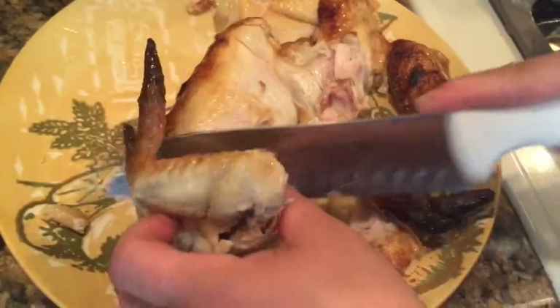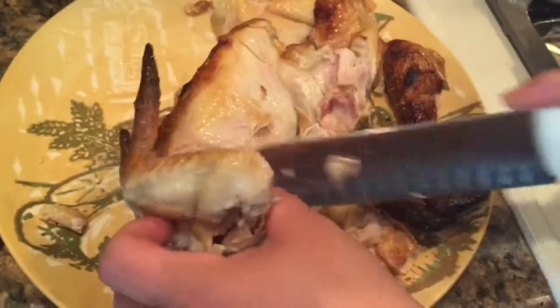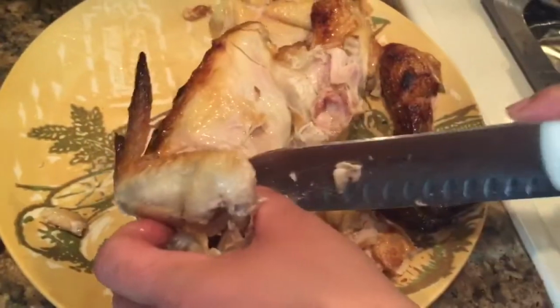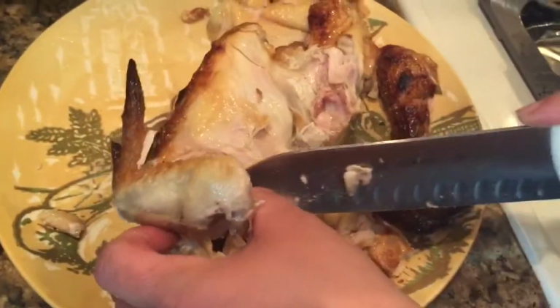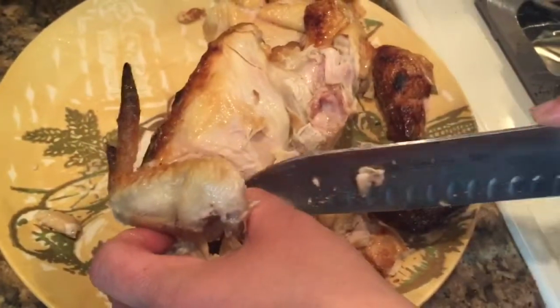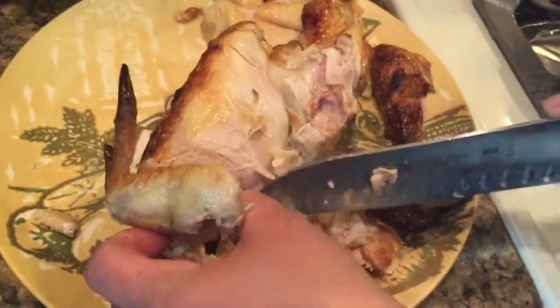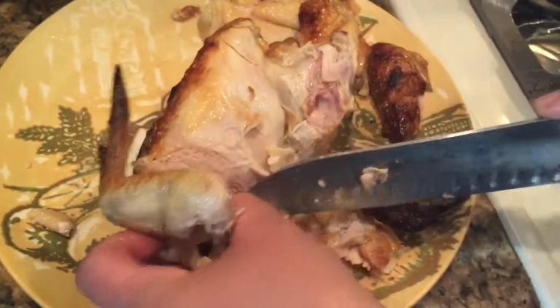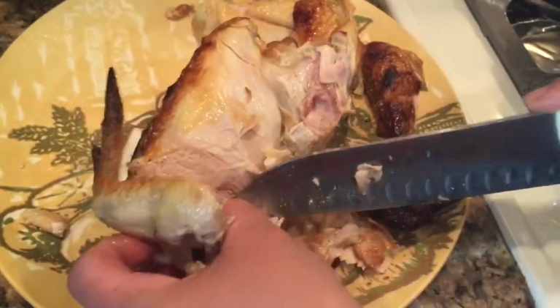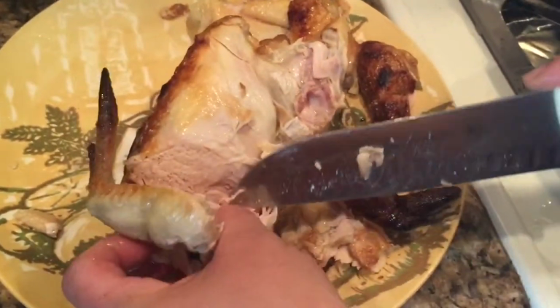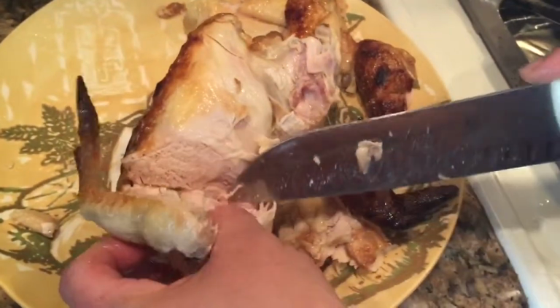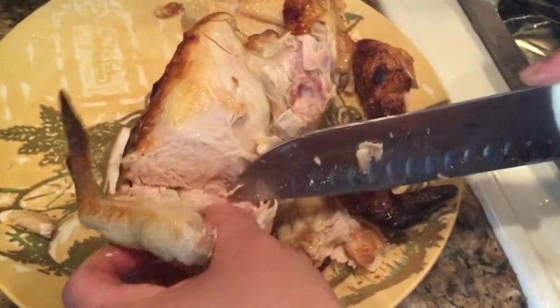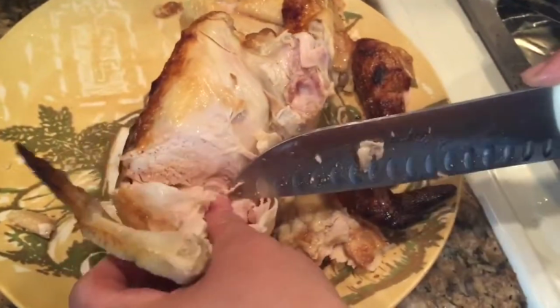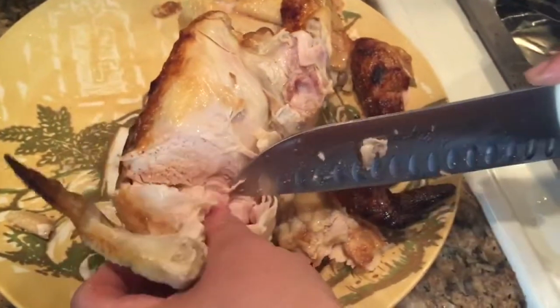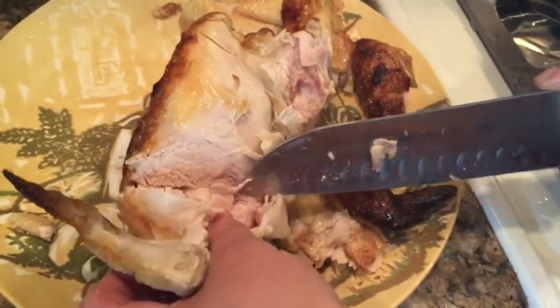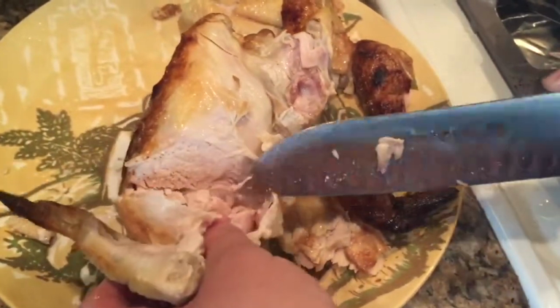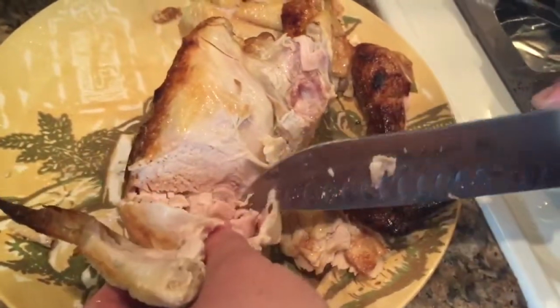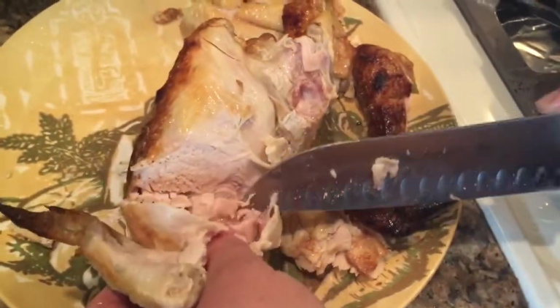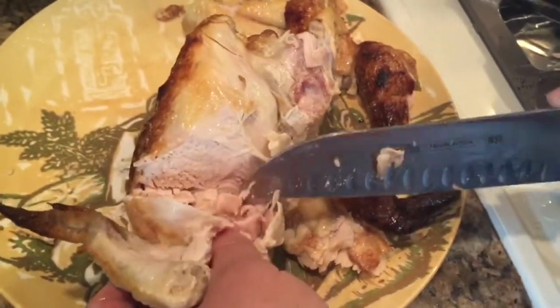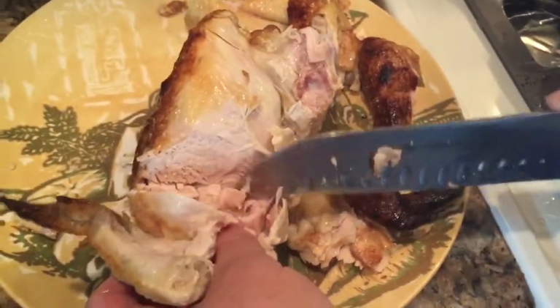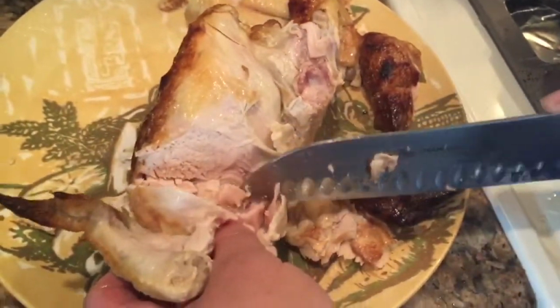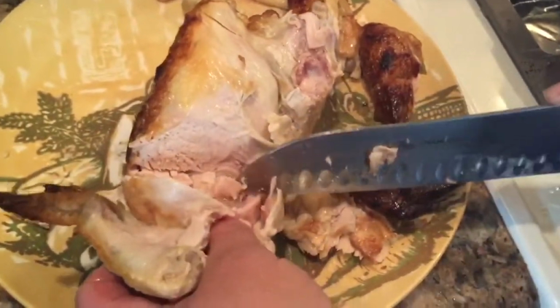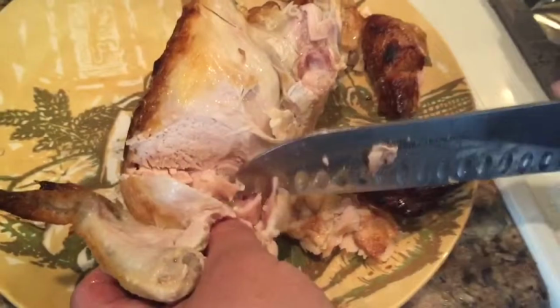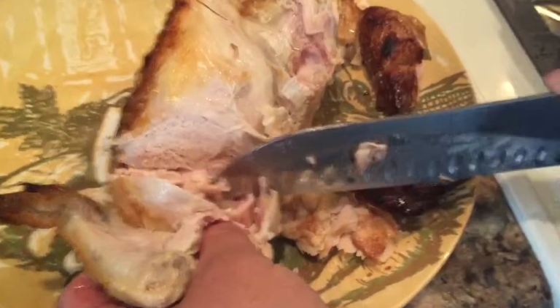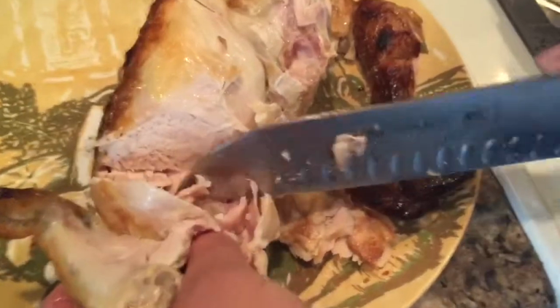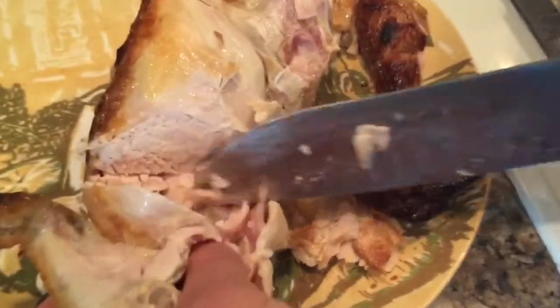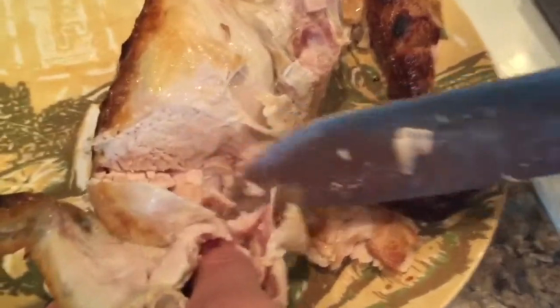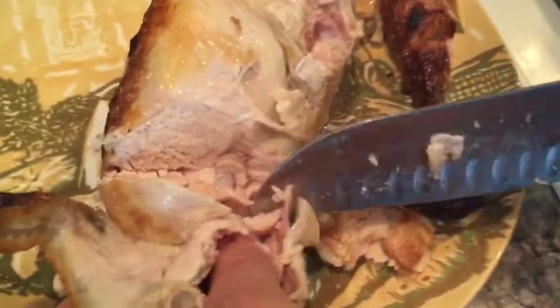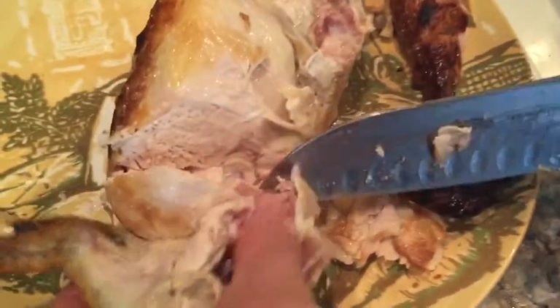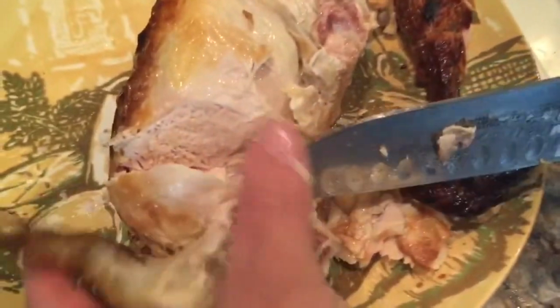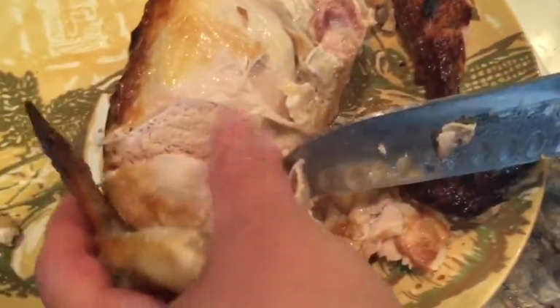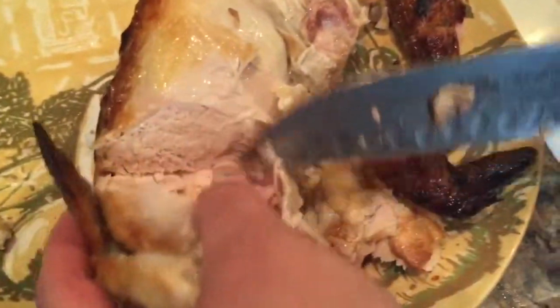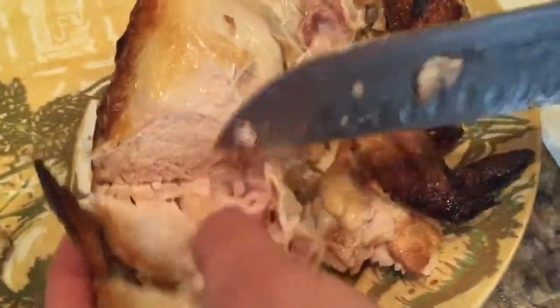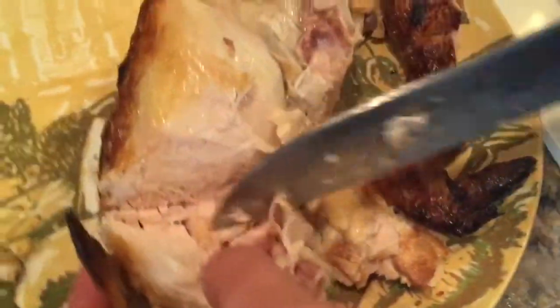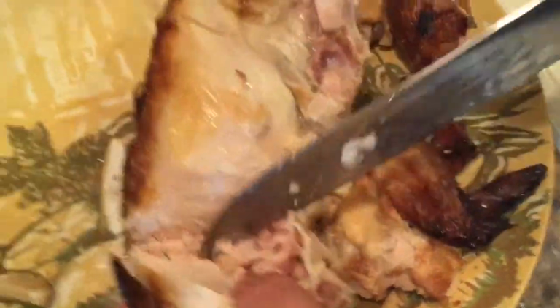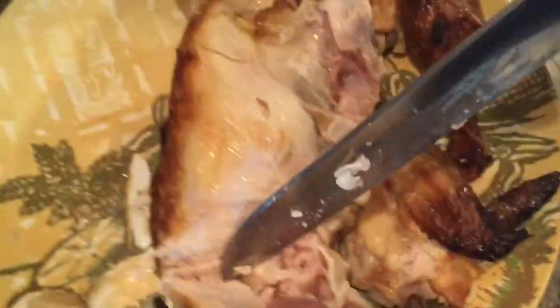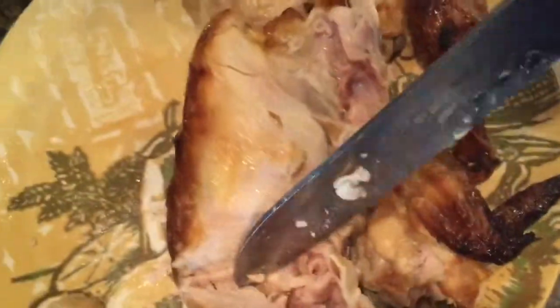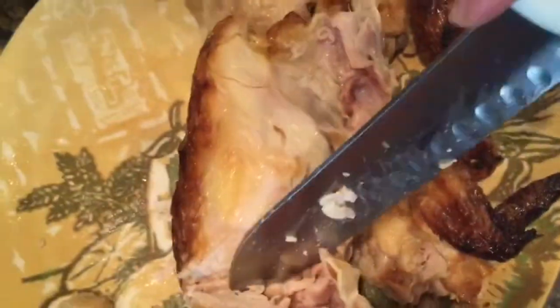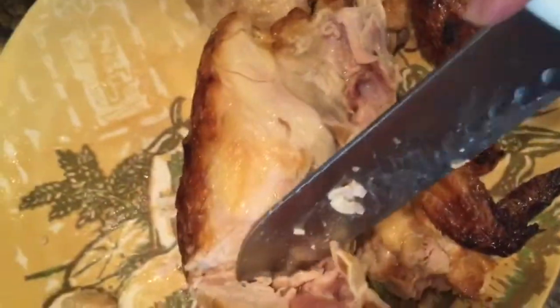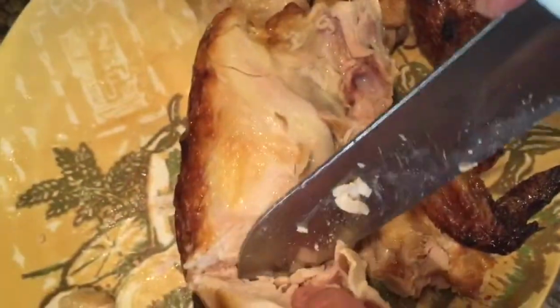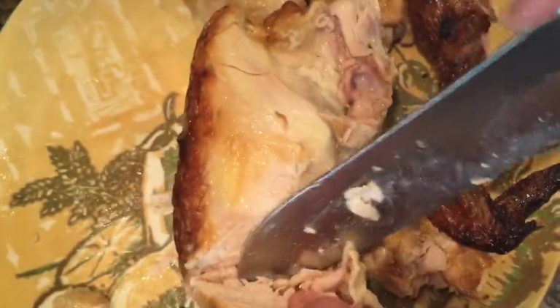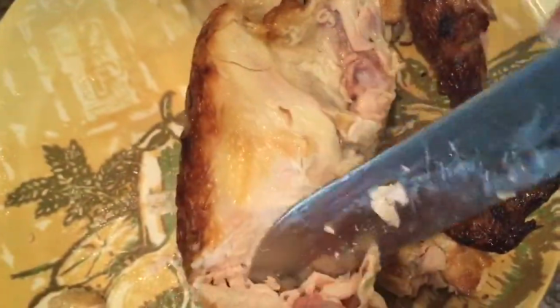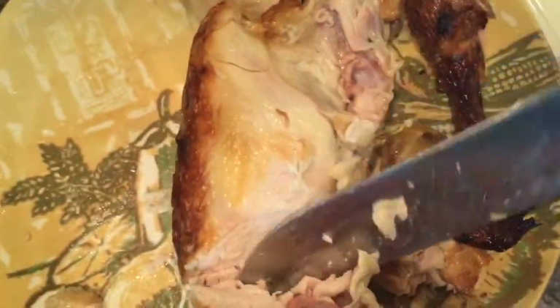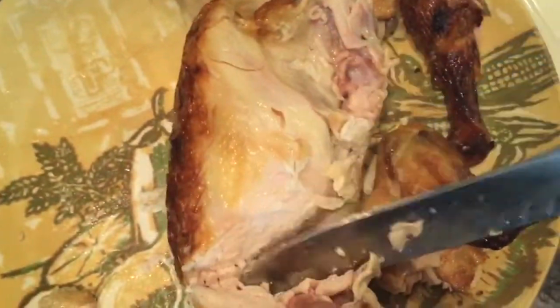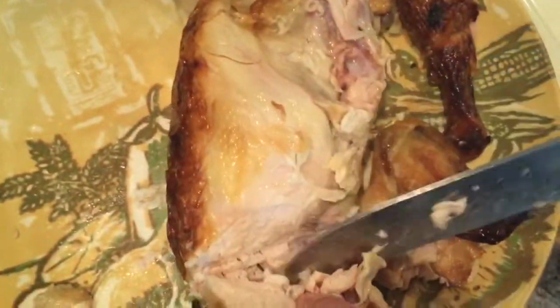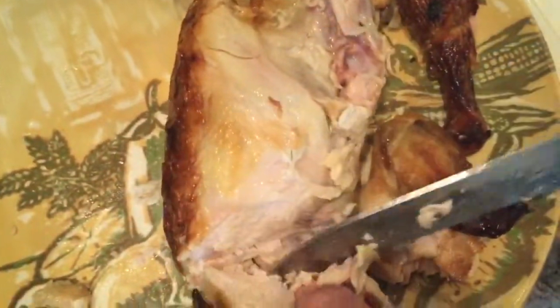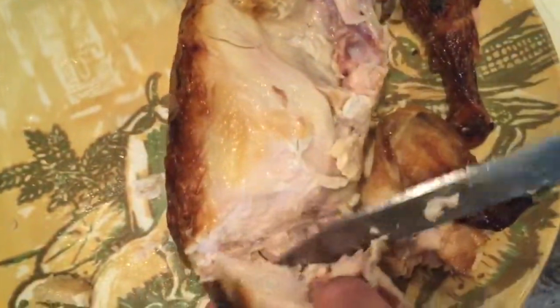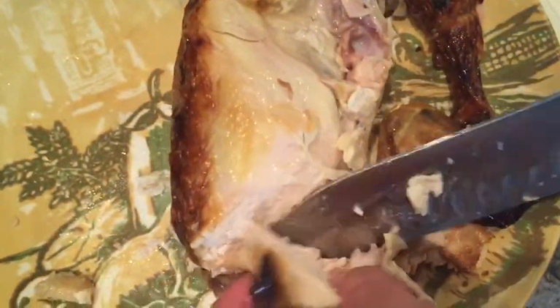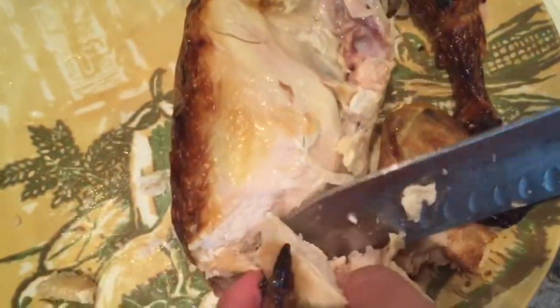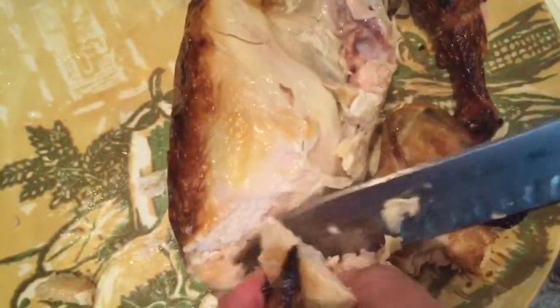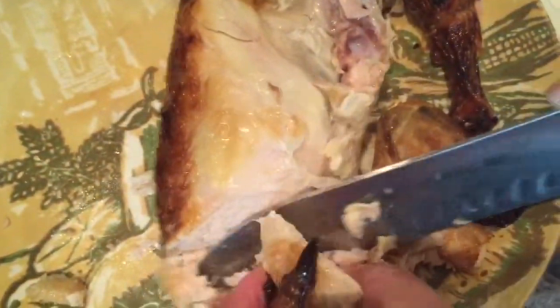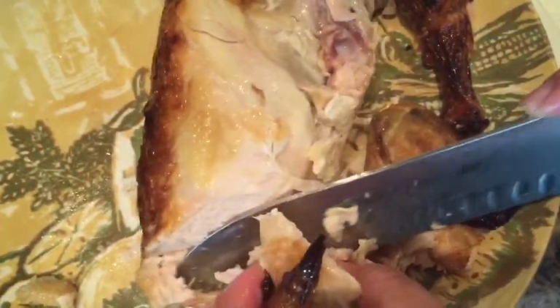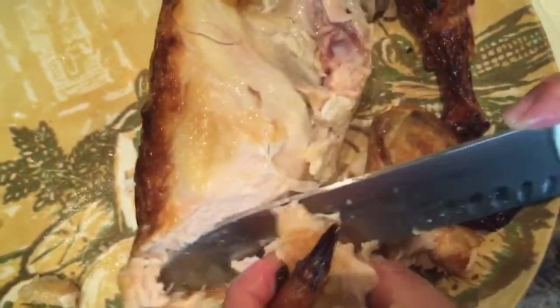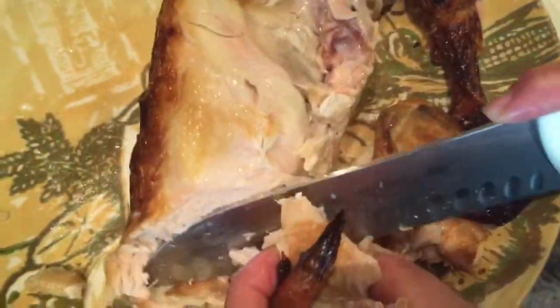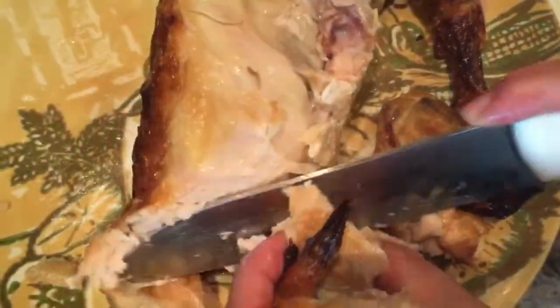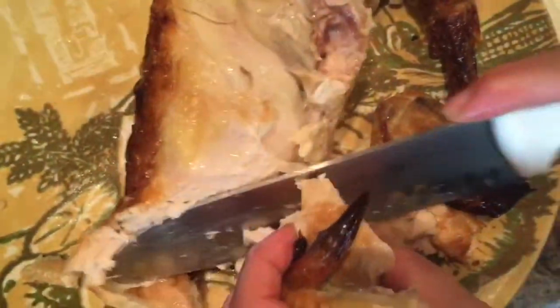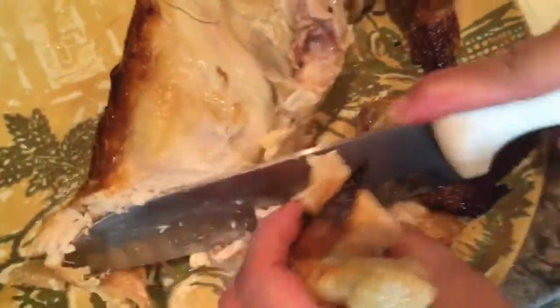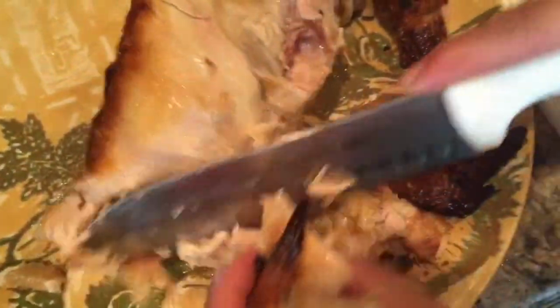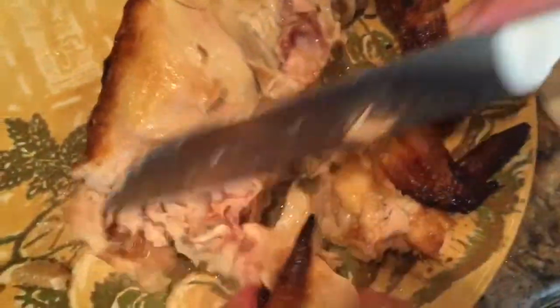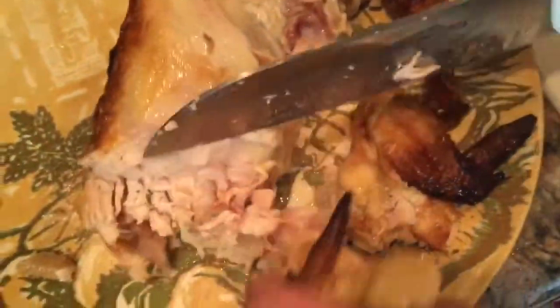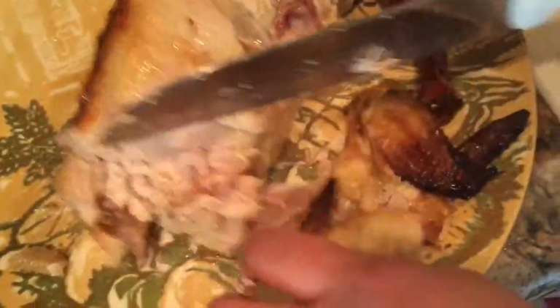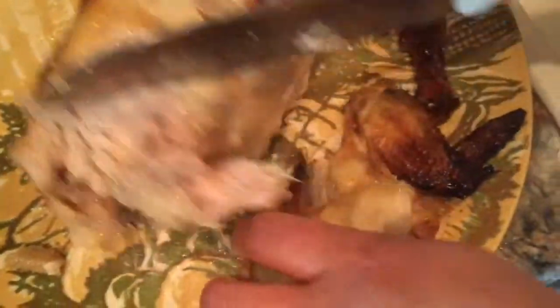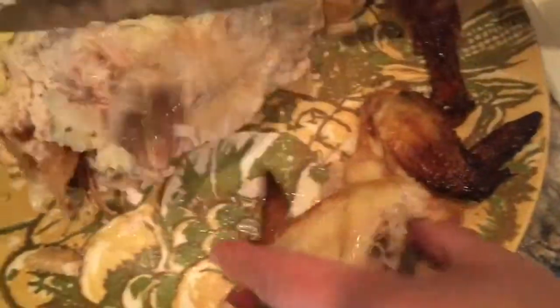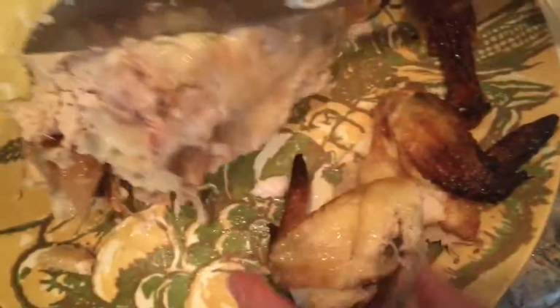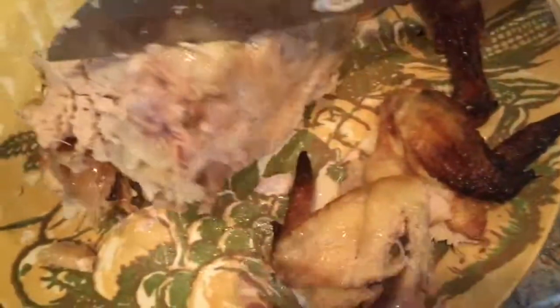You want to see that bone right here — you want to get in at that bone, like so.